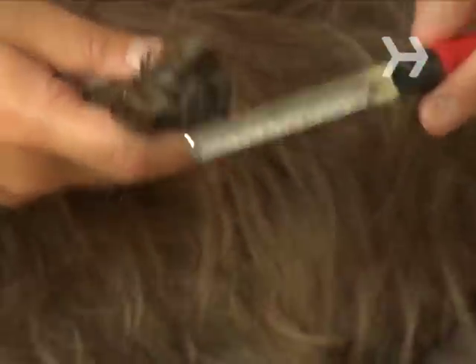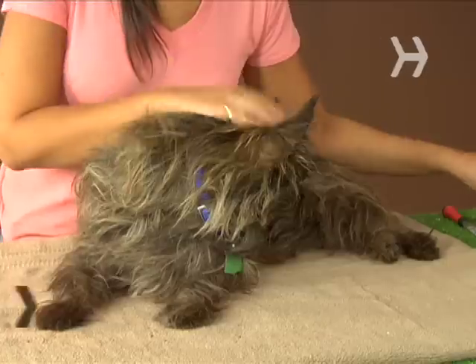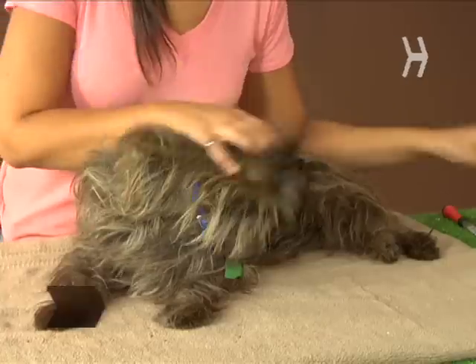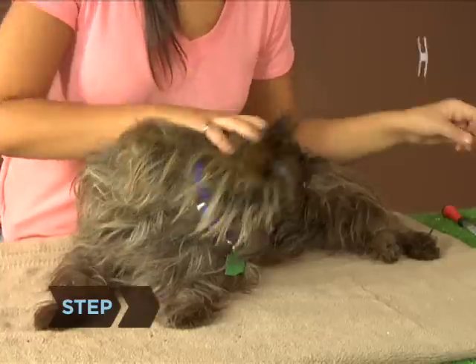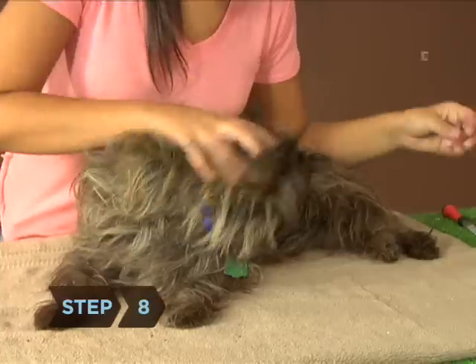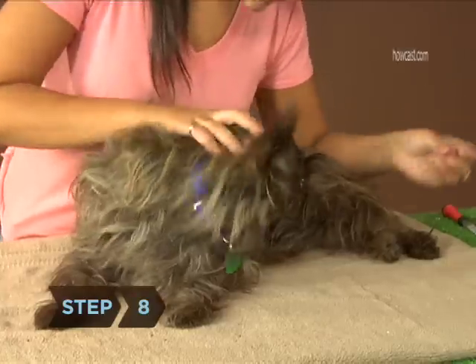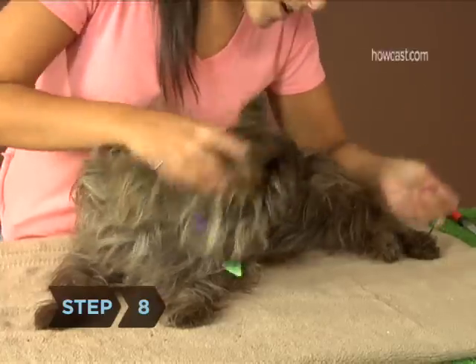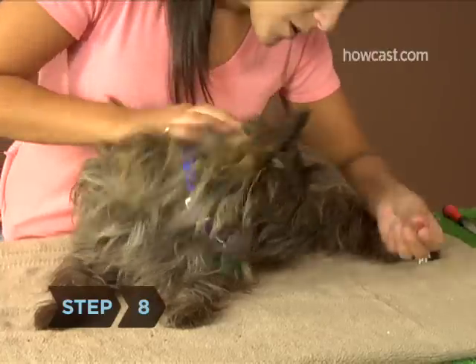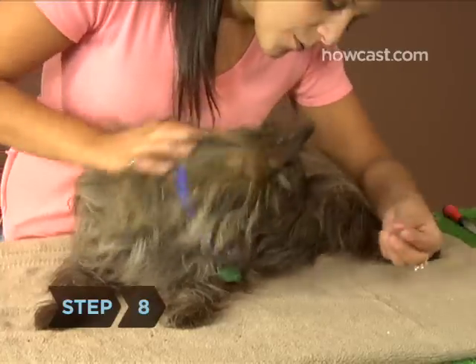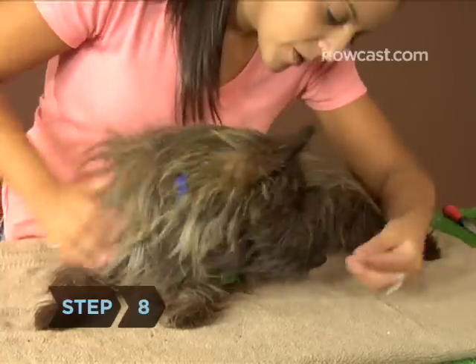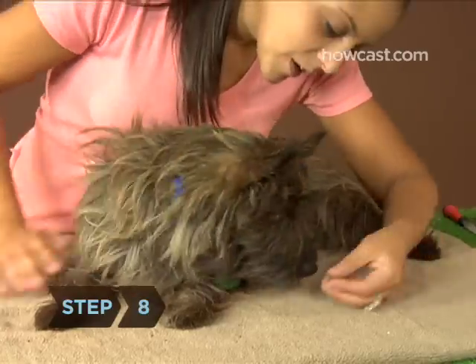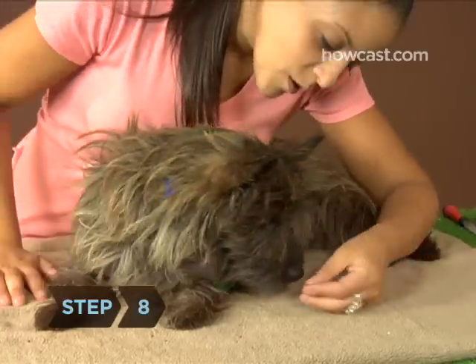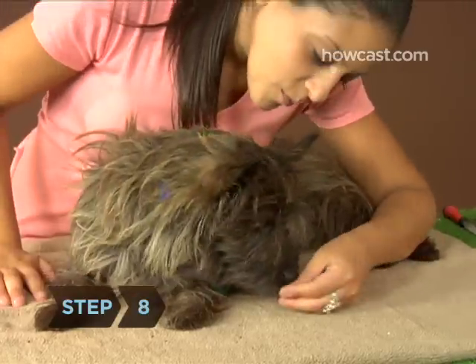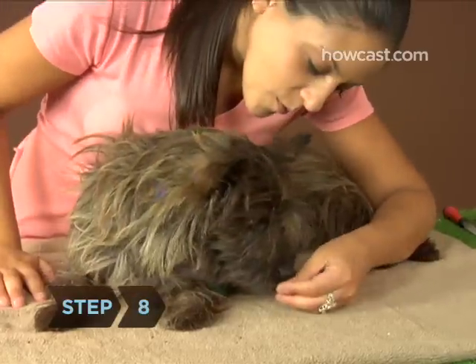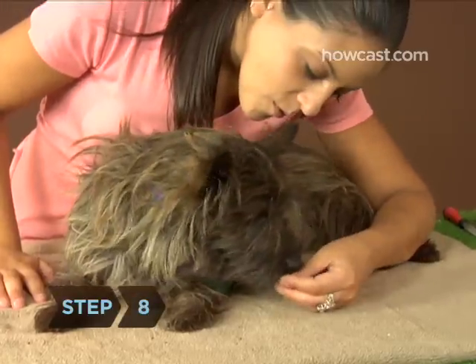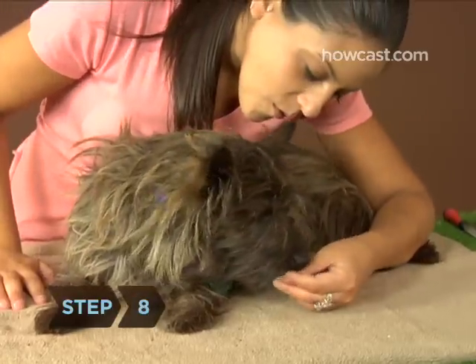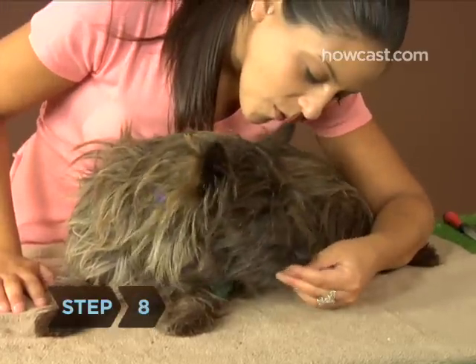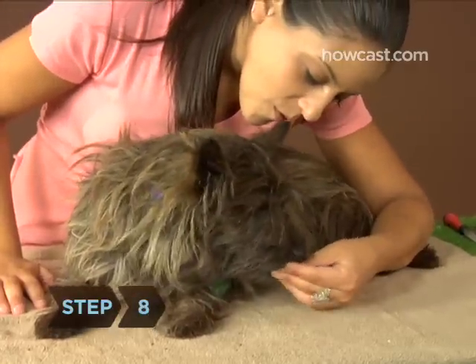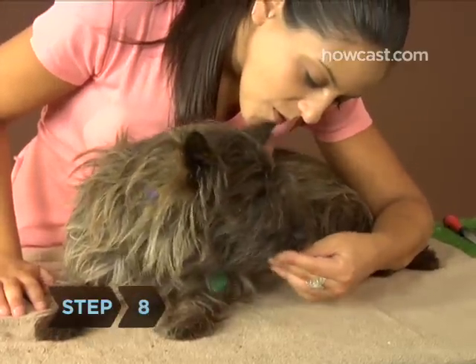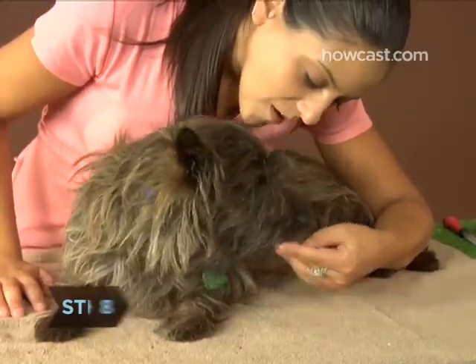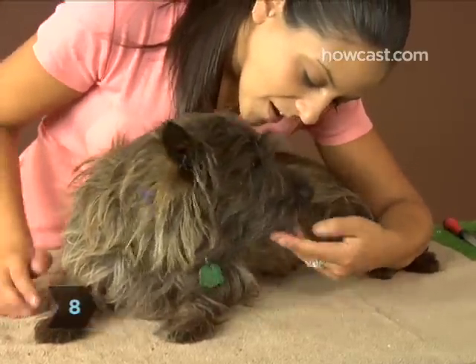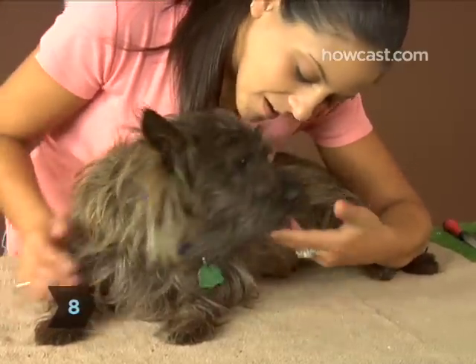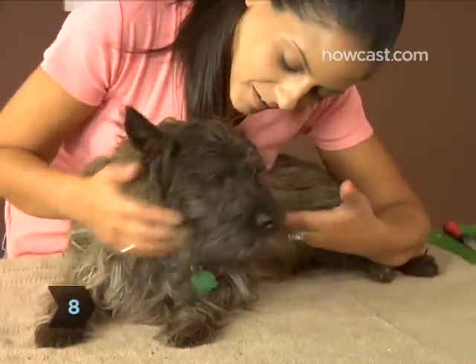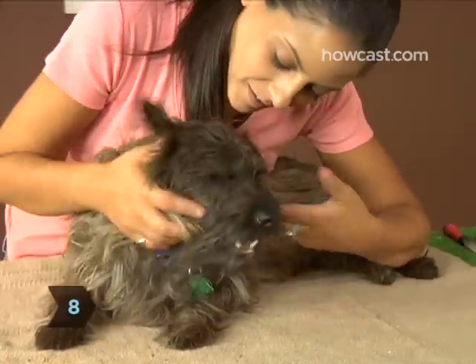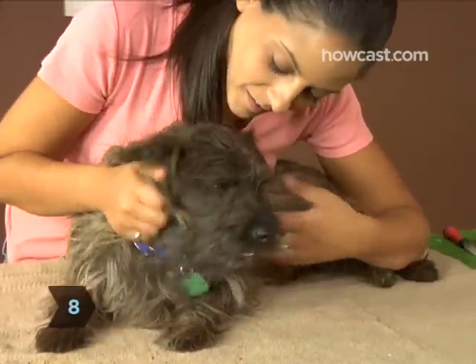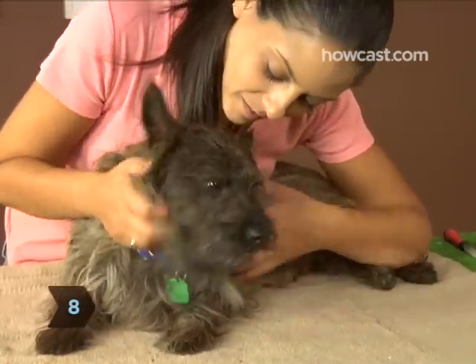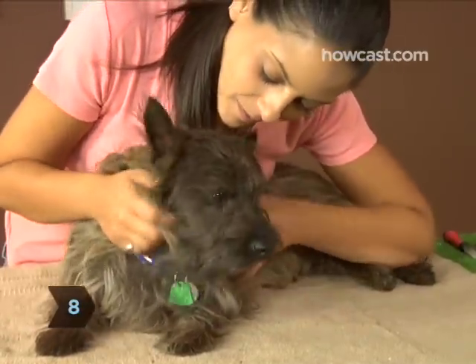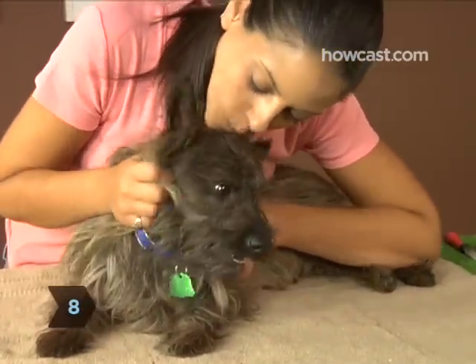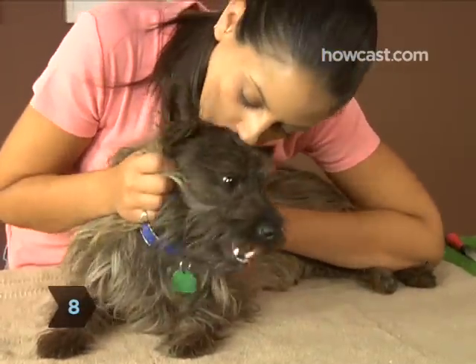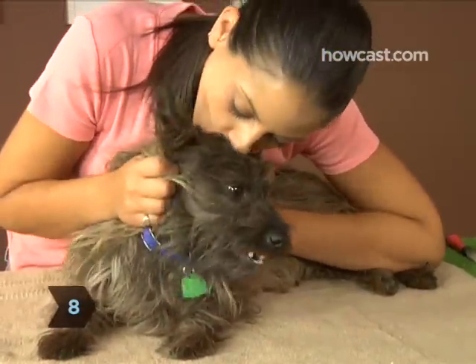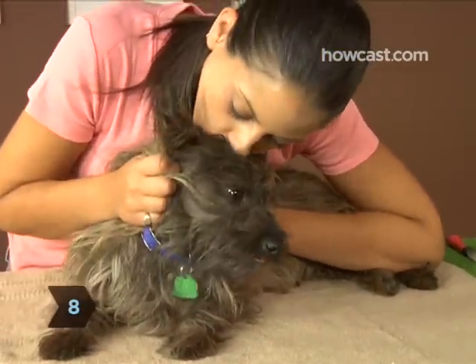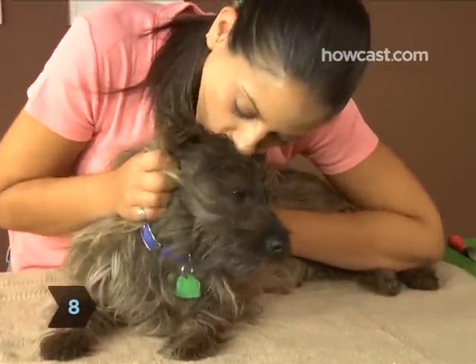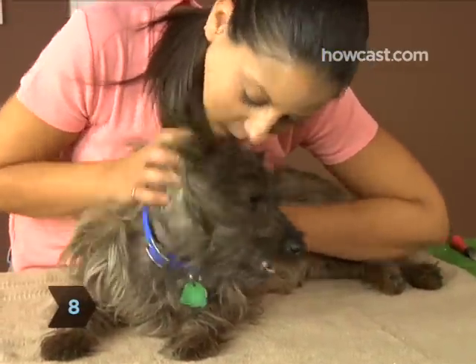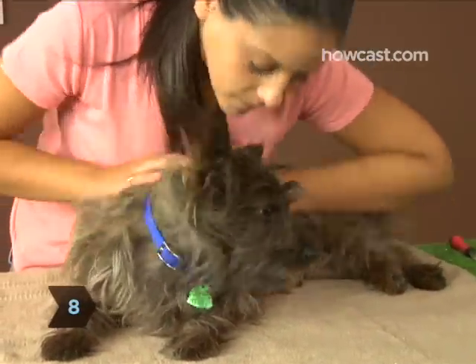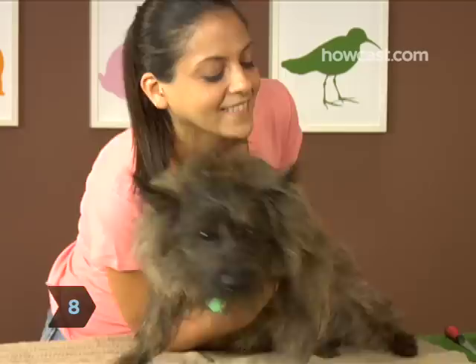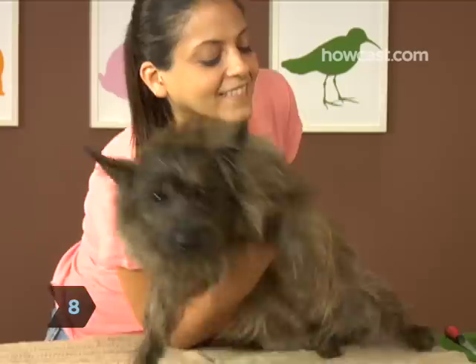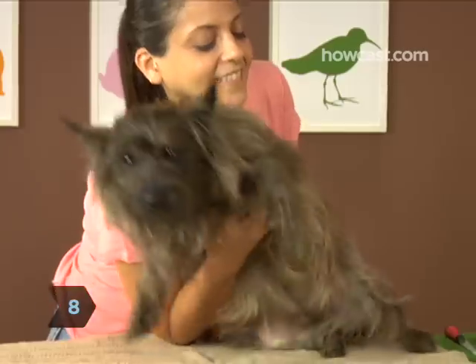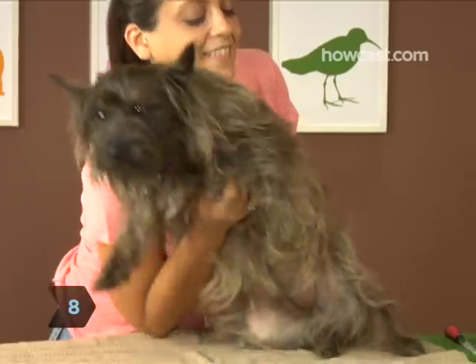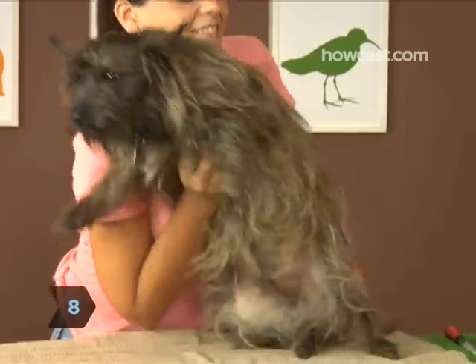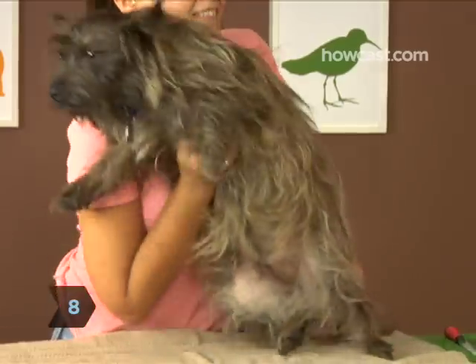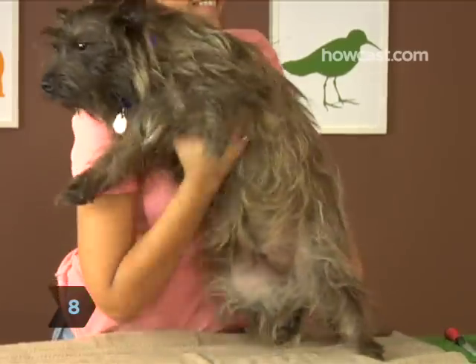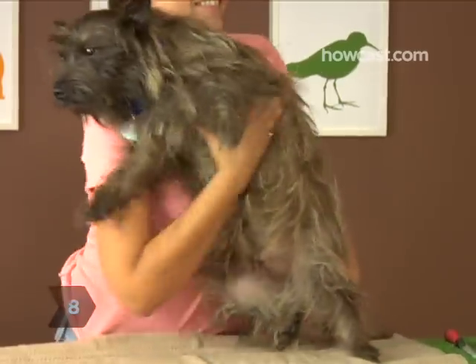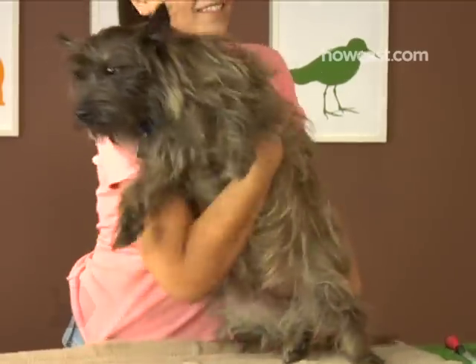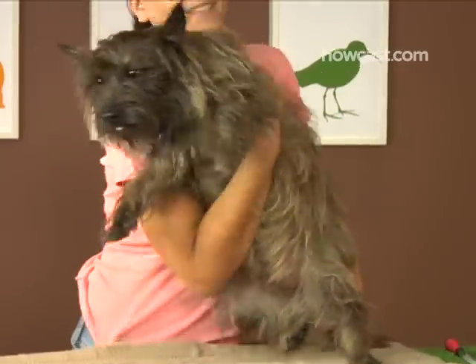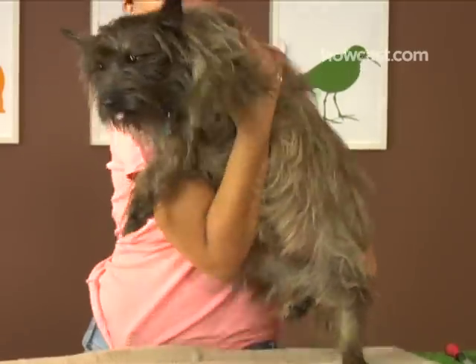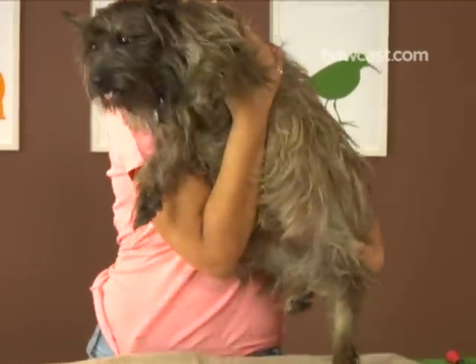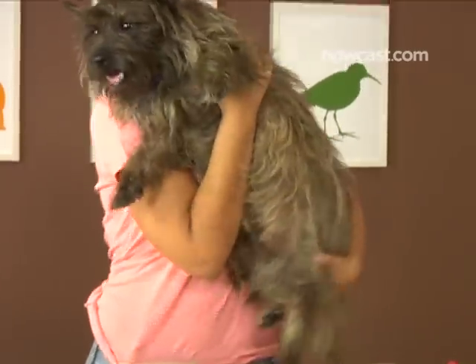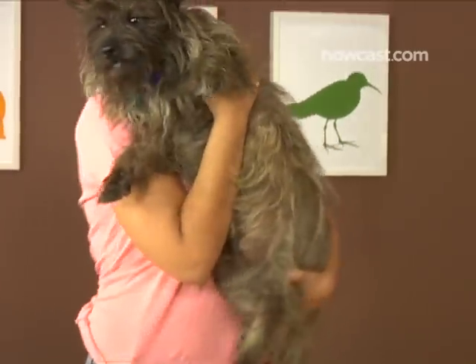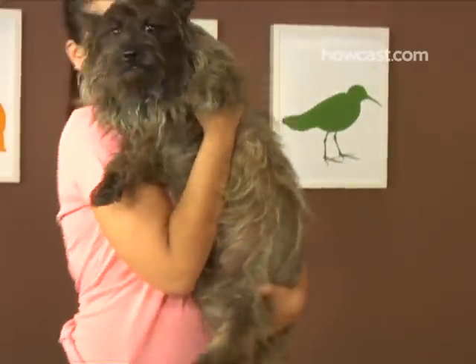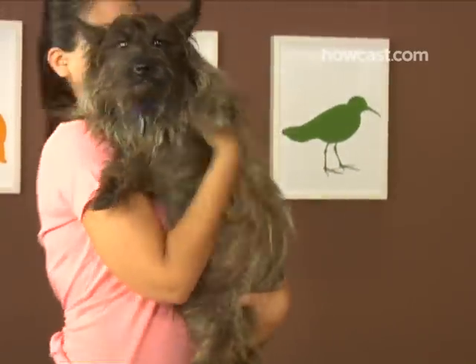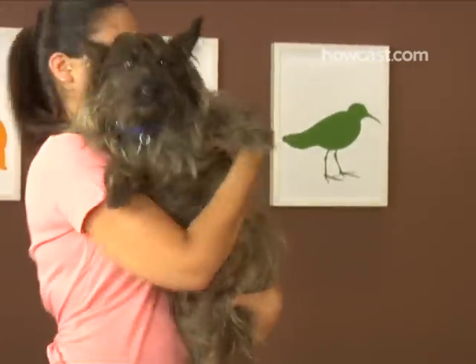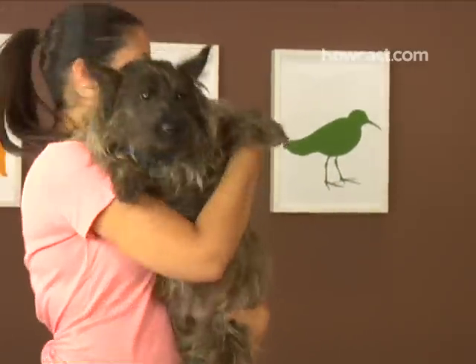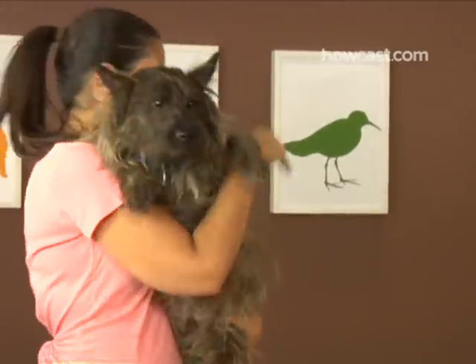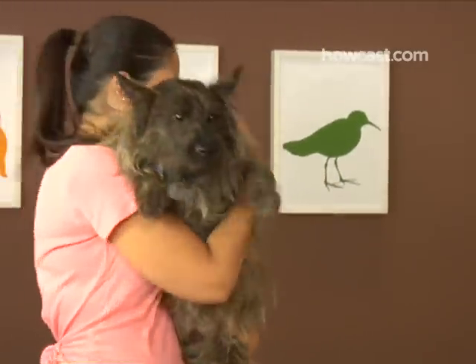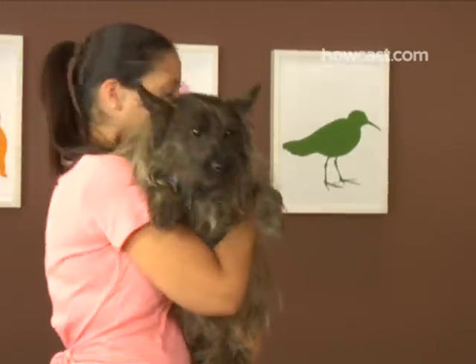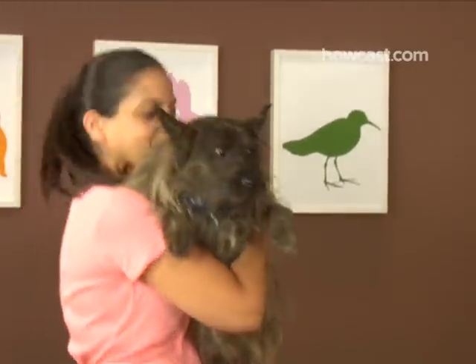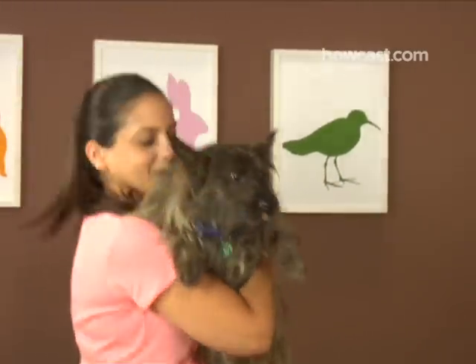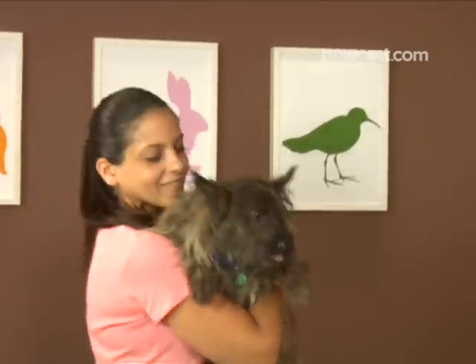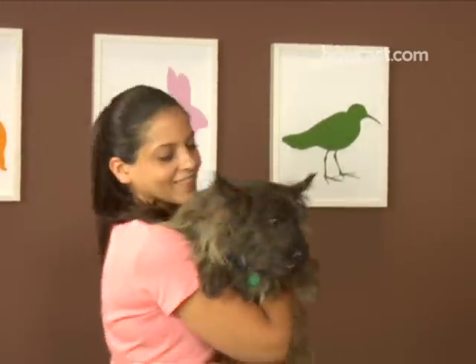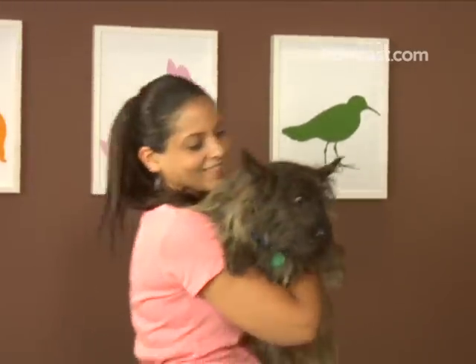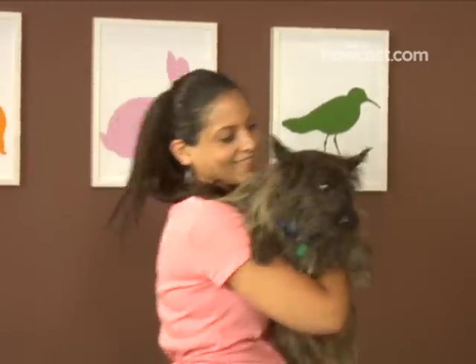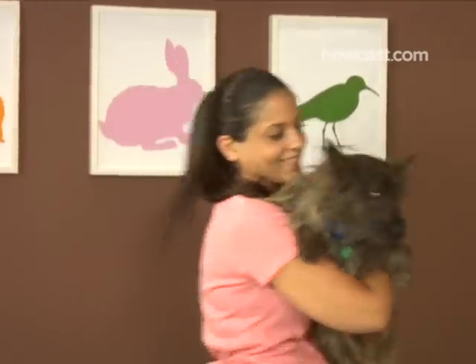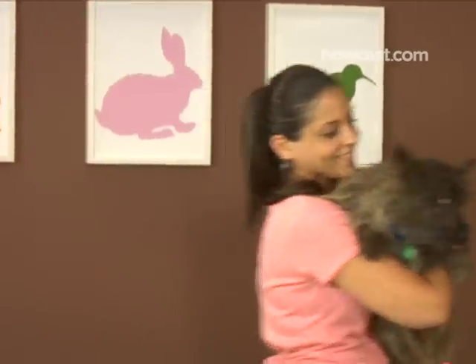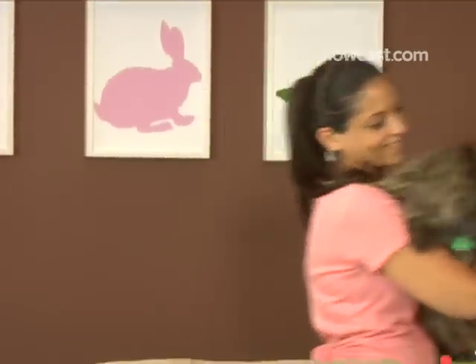Step 8. Praise your dog lavishly before you let her go. That way she'll come to associate these beauty treatments with extra attention from her owner.